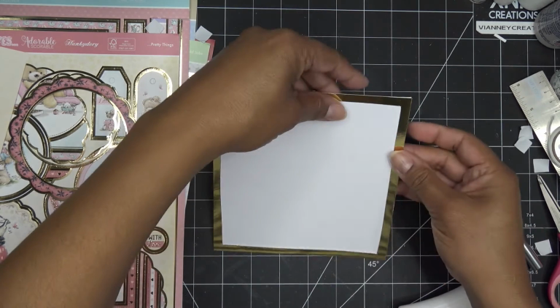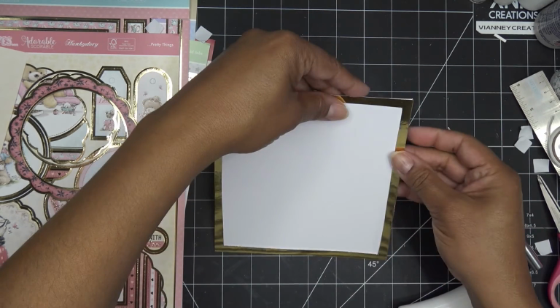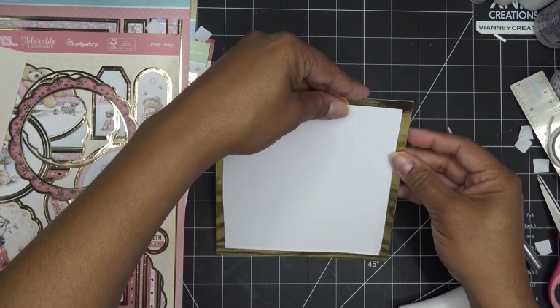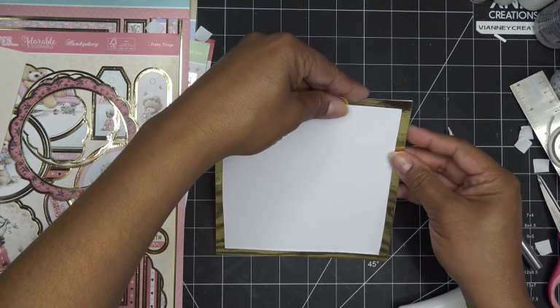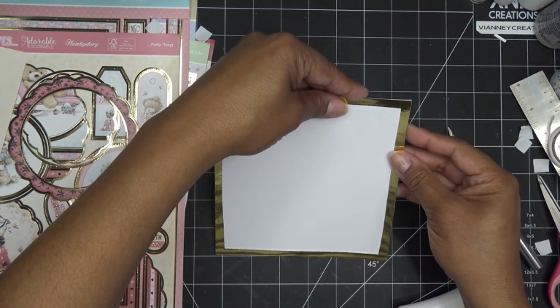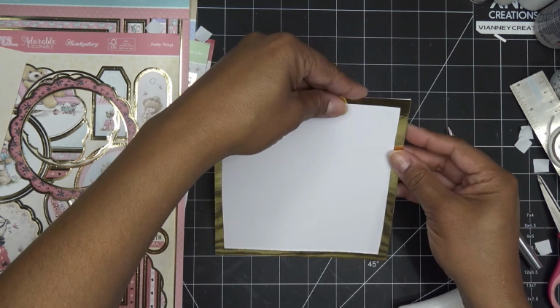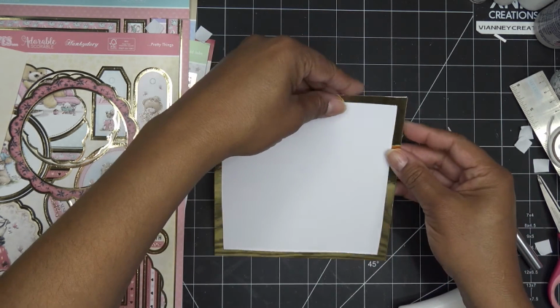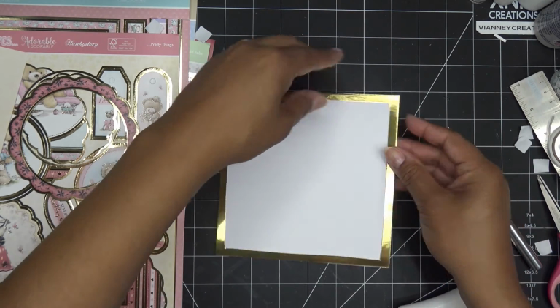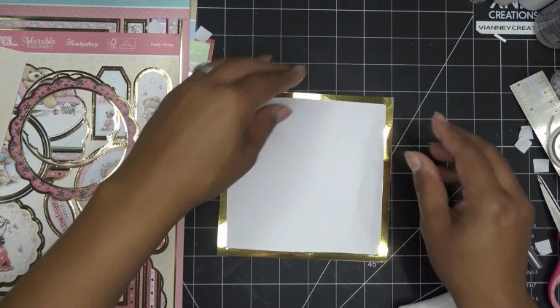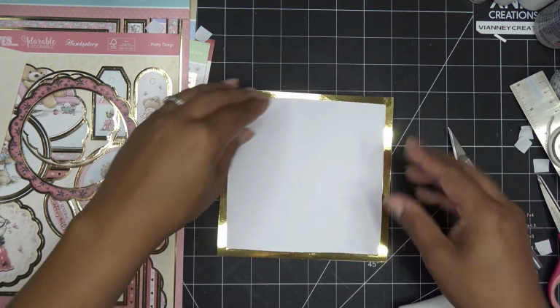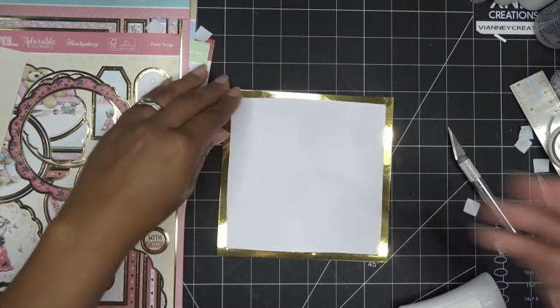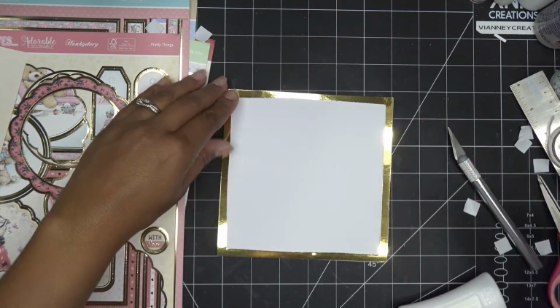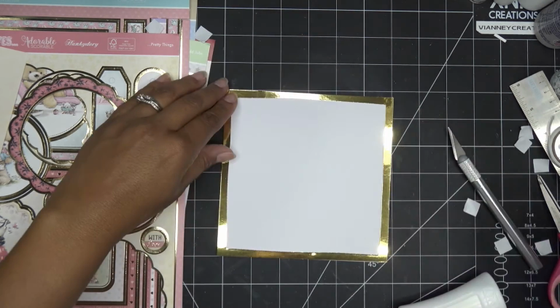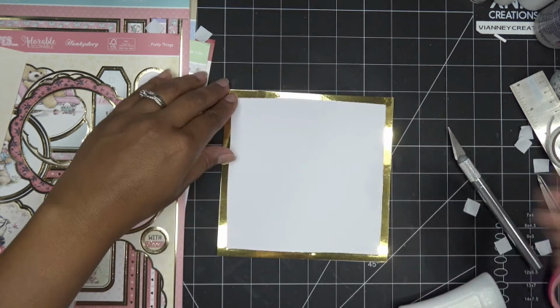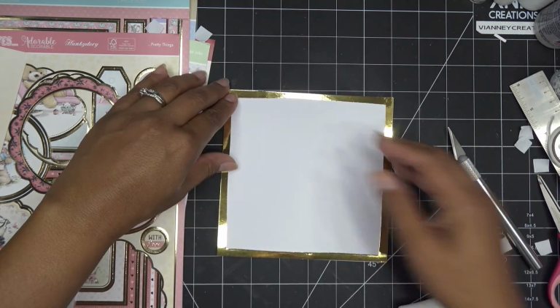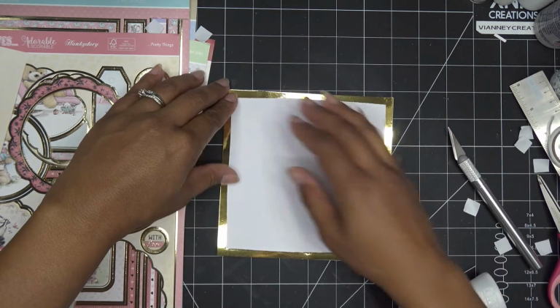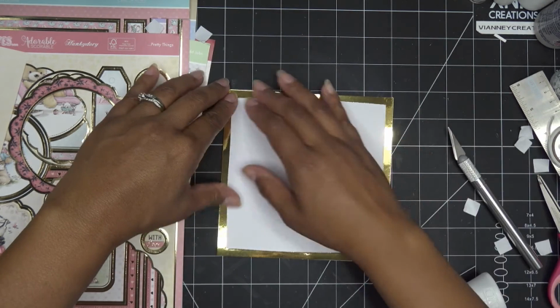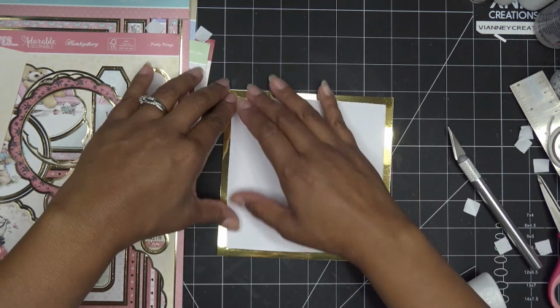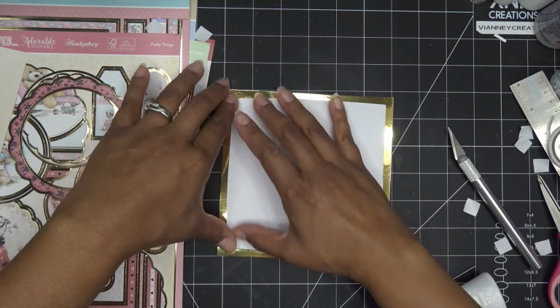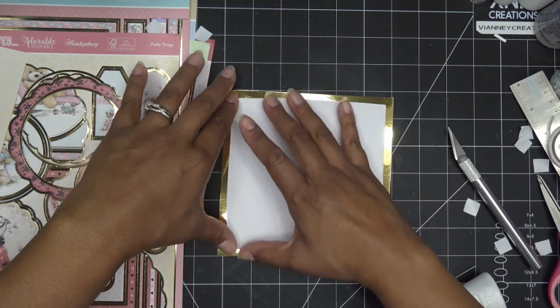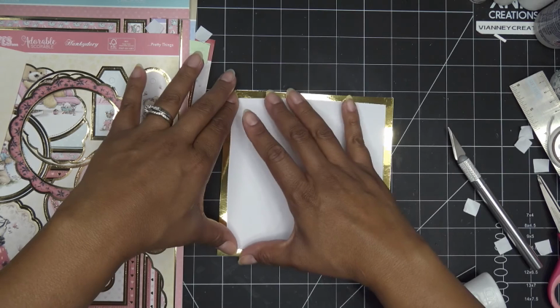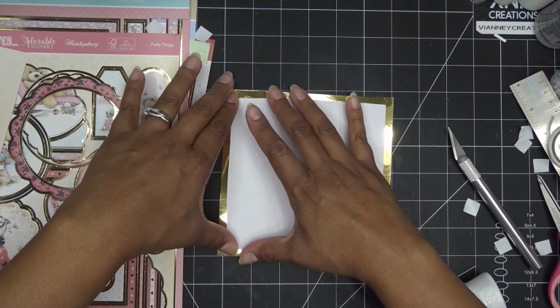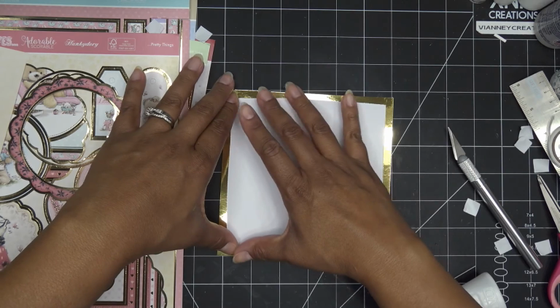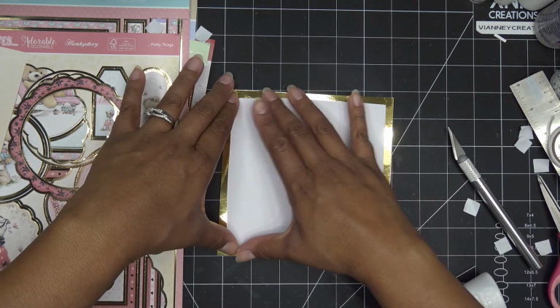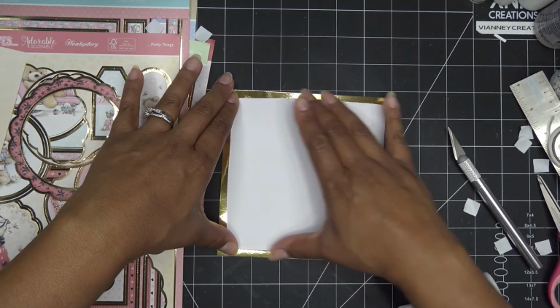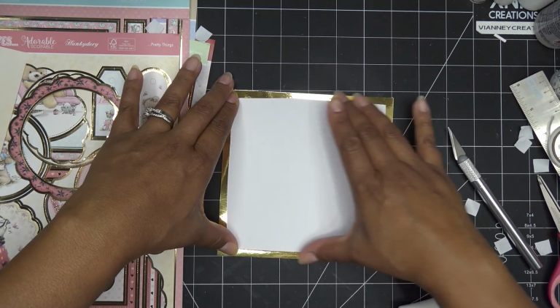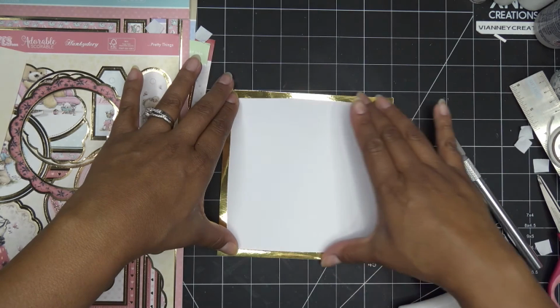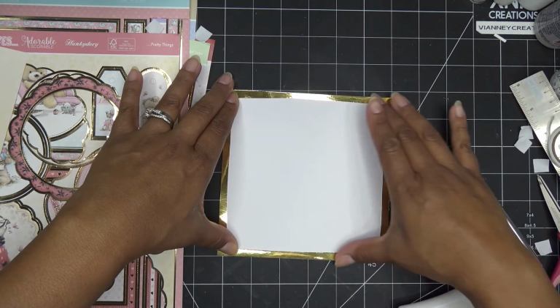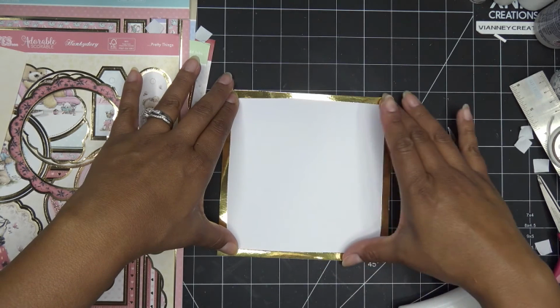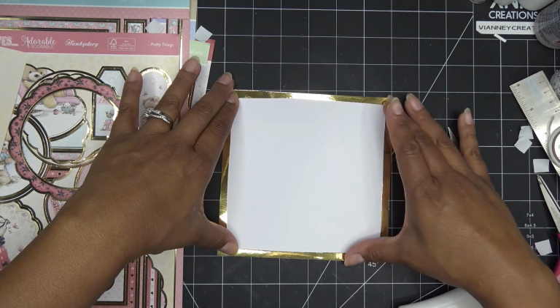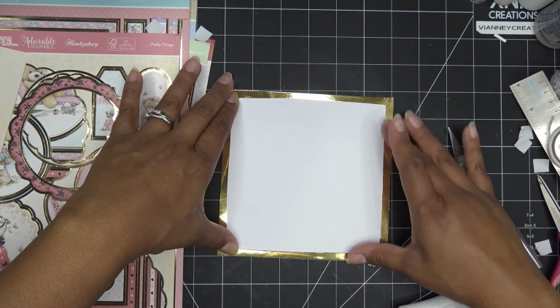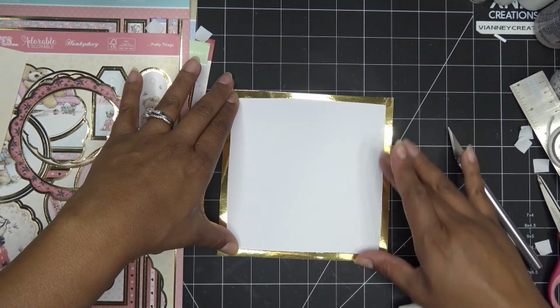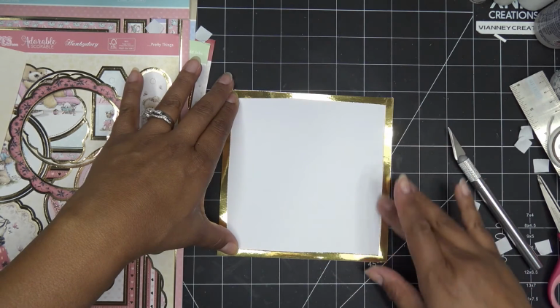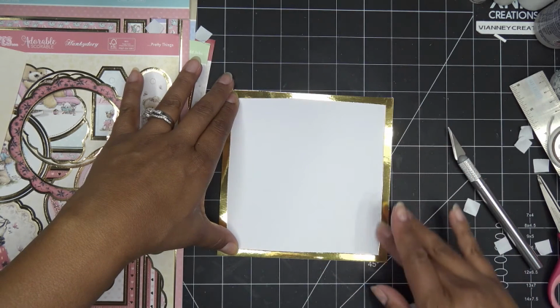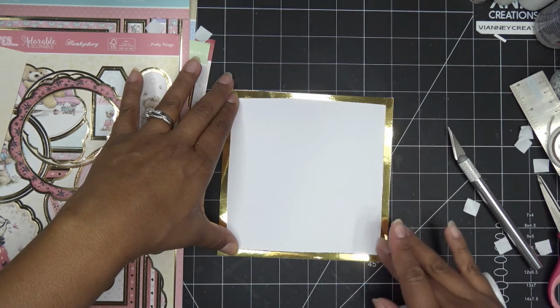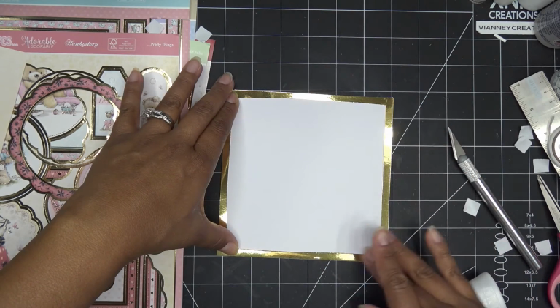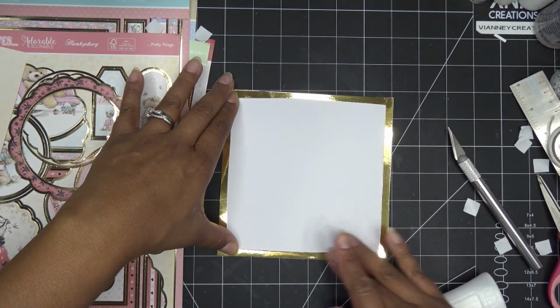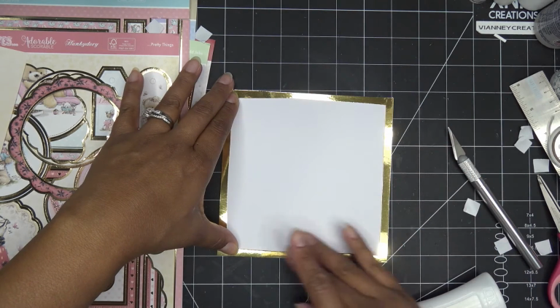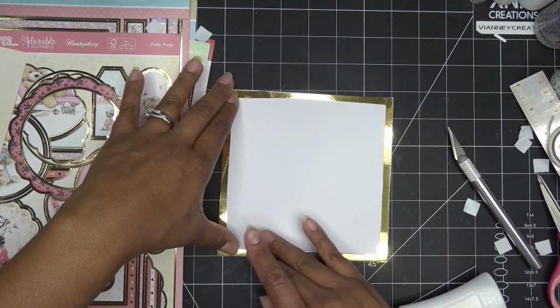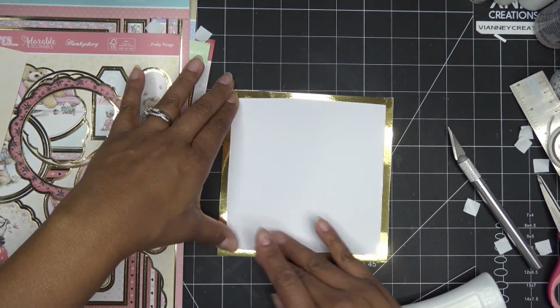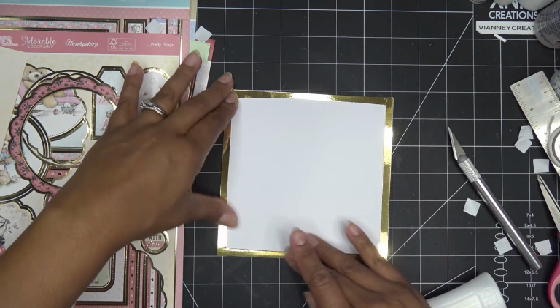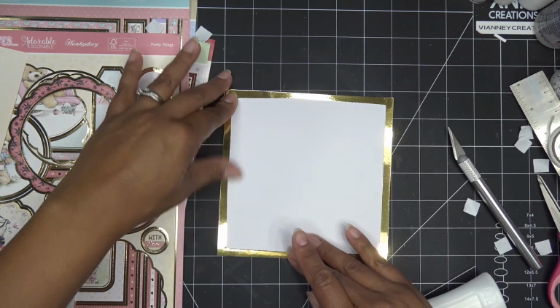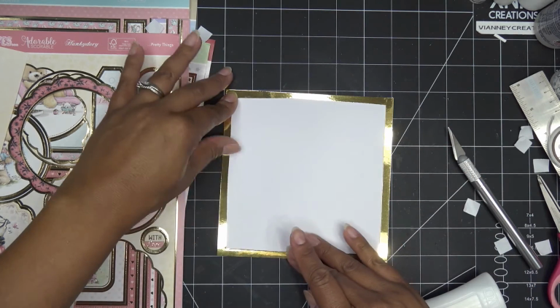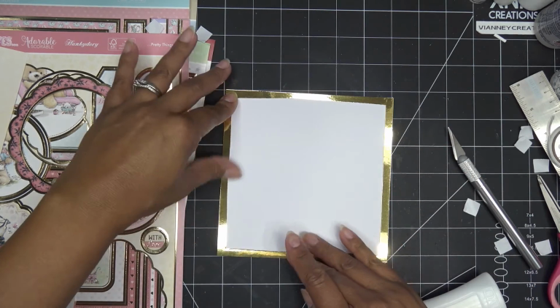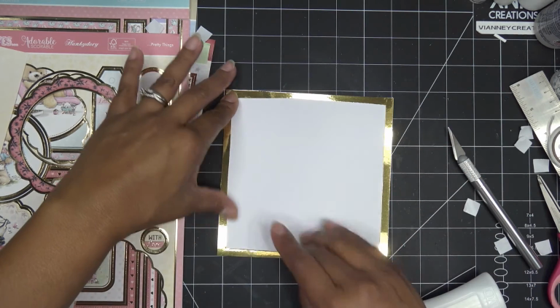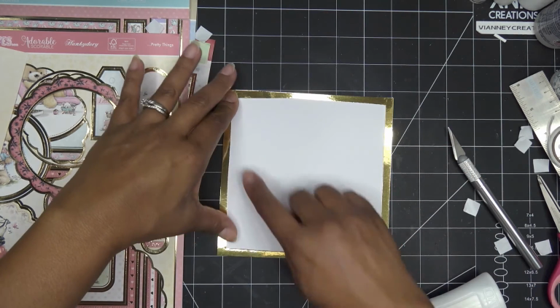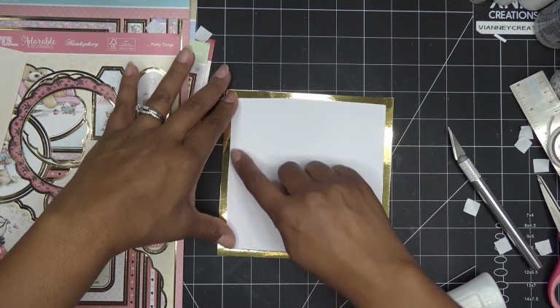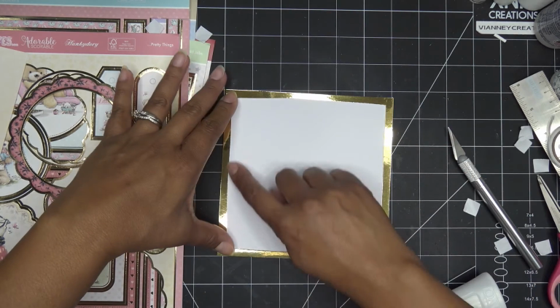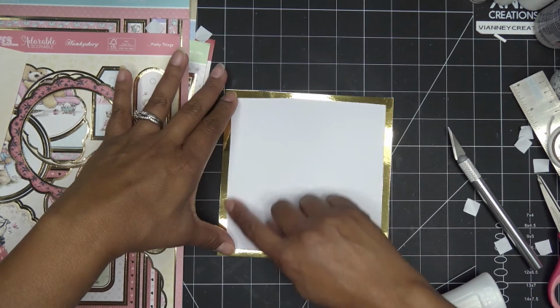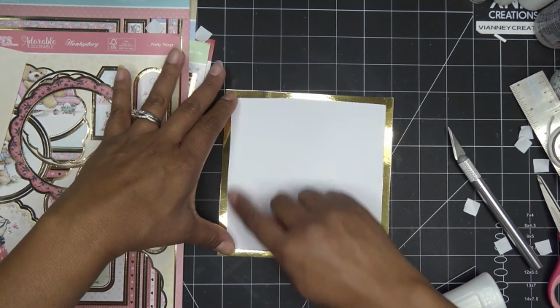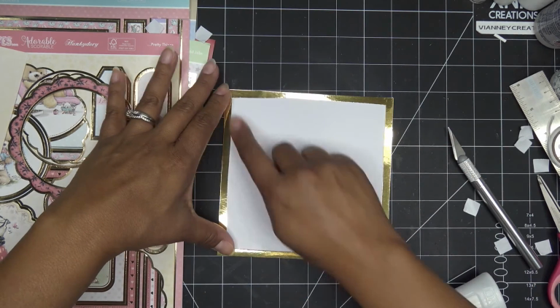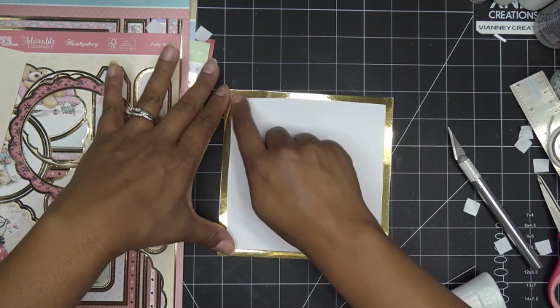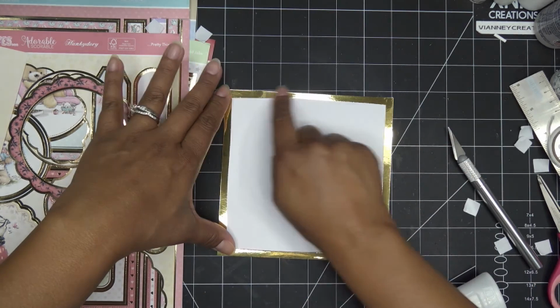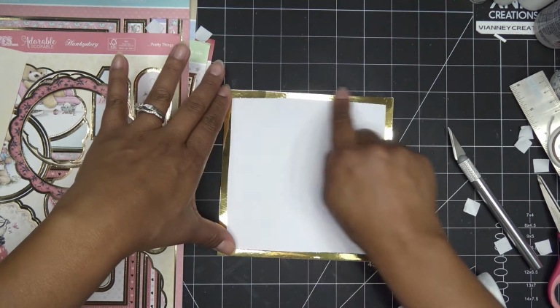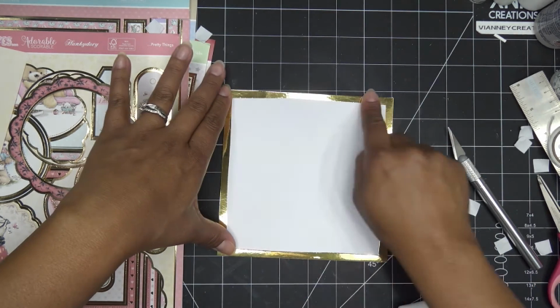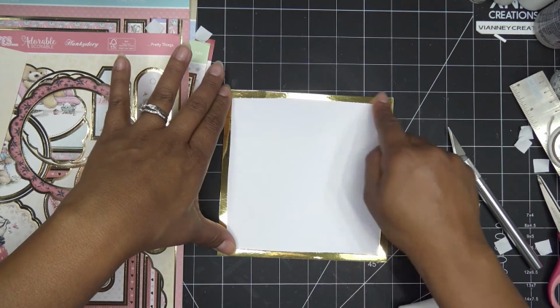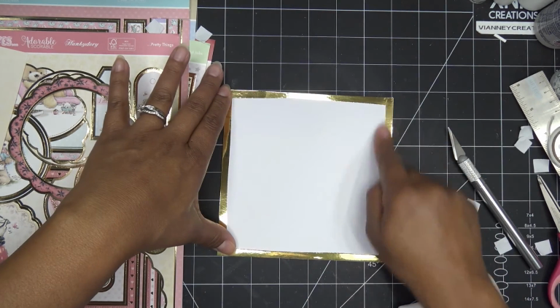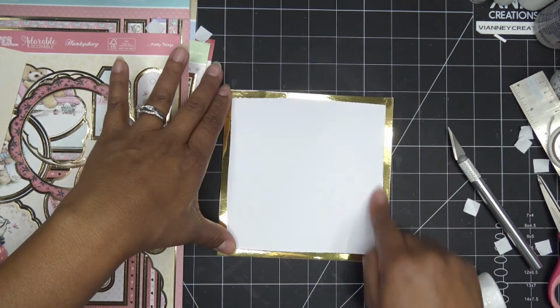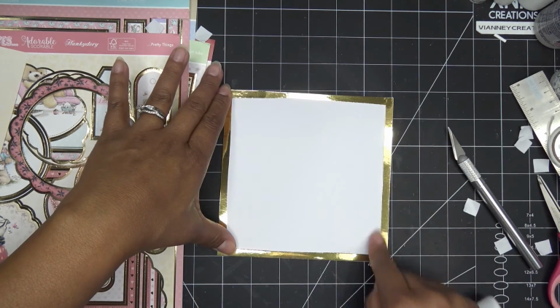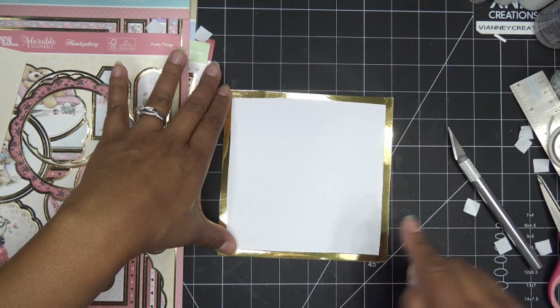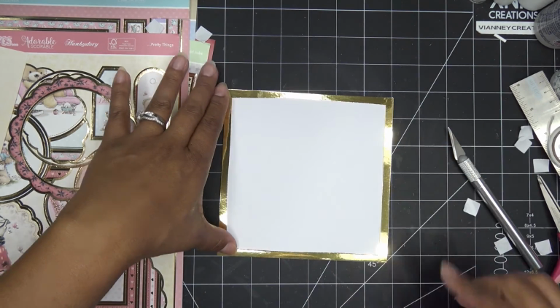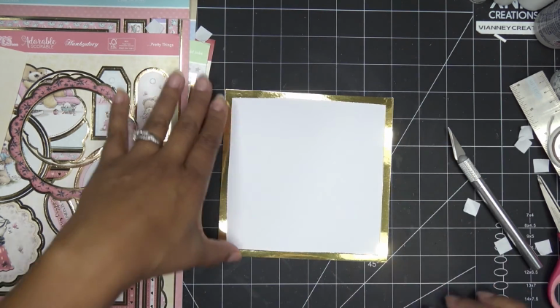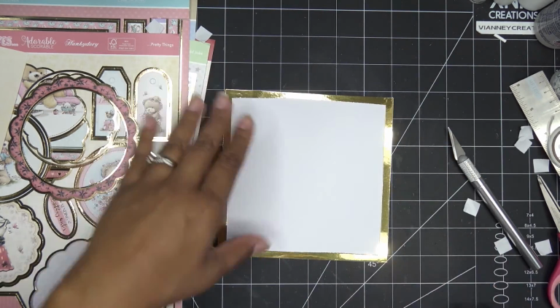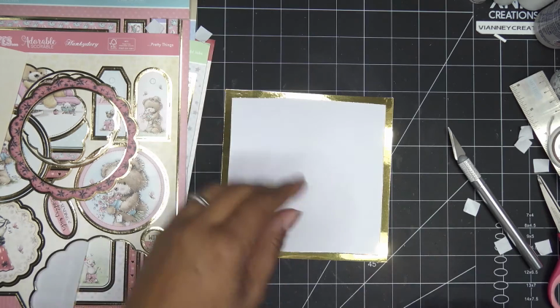Since we have that and we have our card base, what I'm going to do is adhere this to my card base first and then bring the other piece over. With this one, honestly, if you're really good you could have left yourself an eighth of an inch — just the eighth of an inch. But I did about a quarter-inch space there because we're going to stick it down to the card anyway. Definitely give yourself some extra room there.